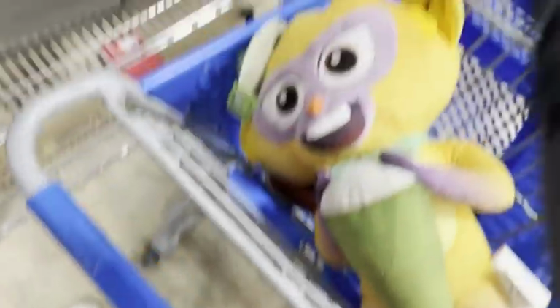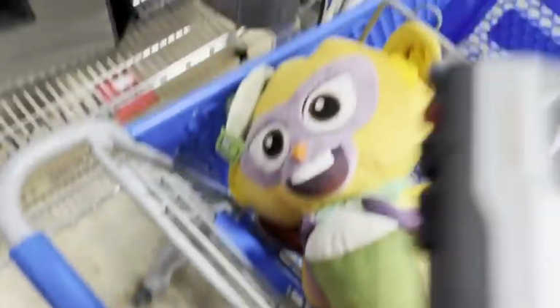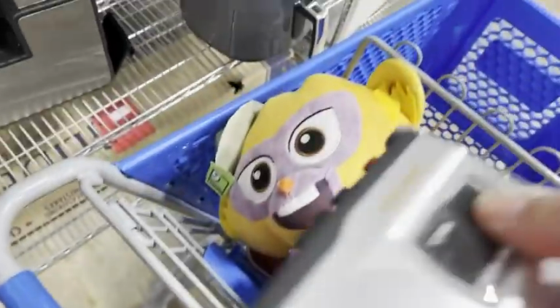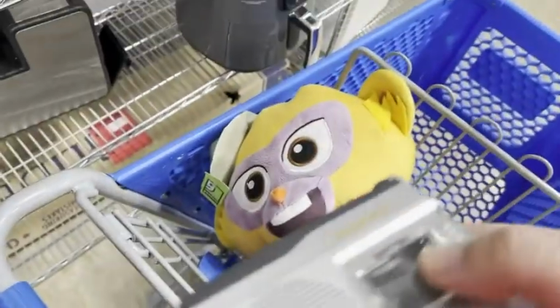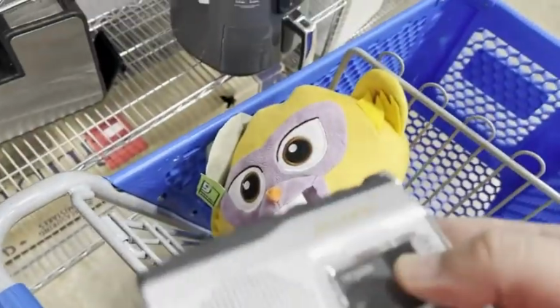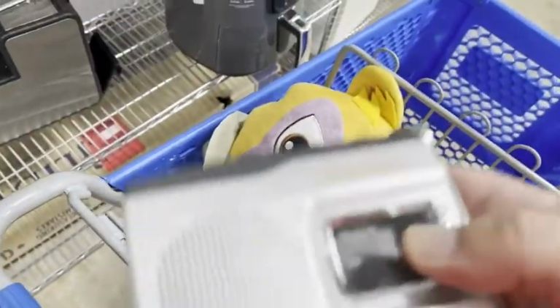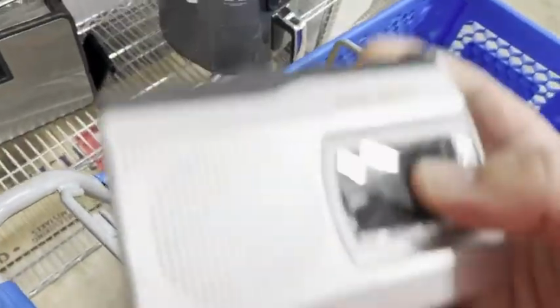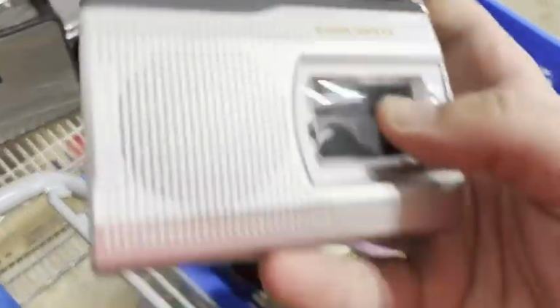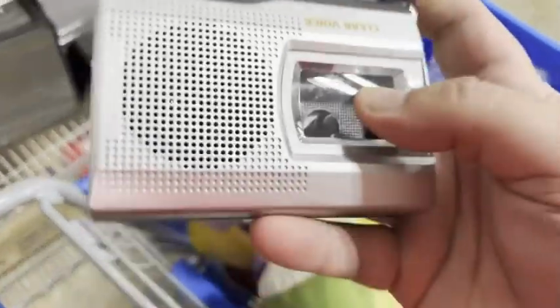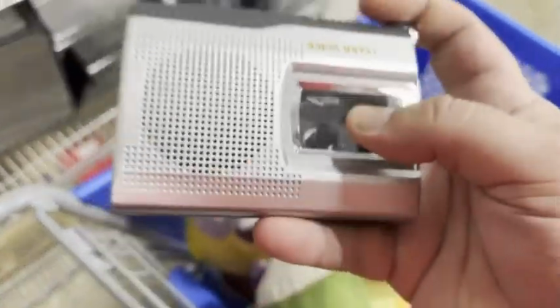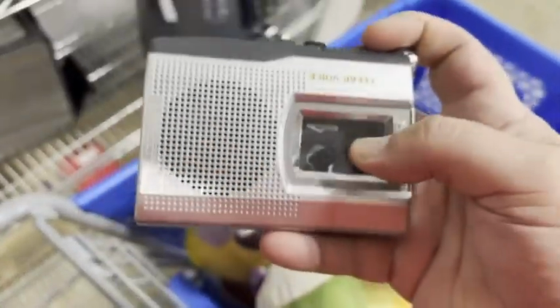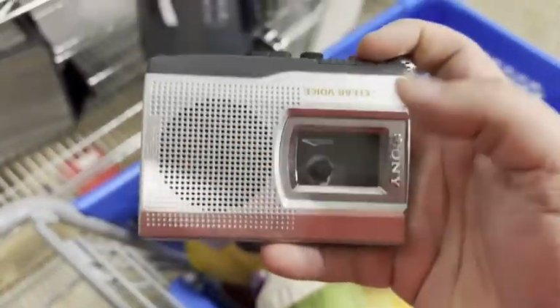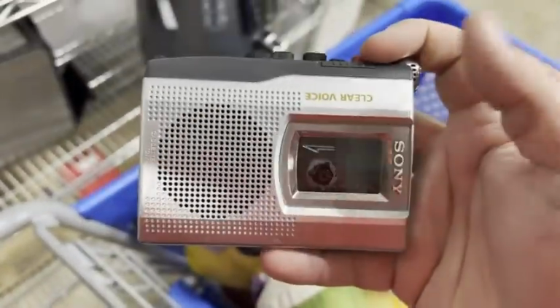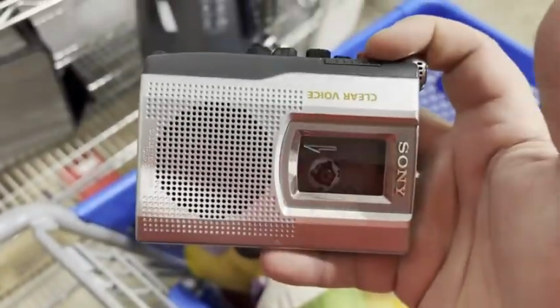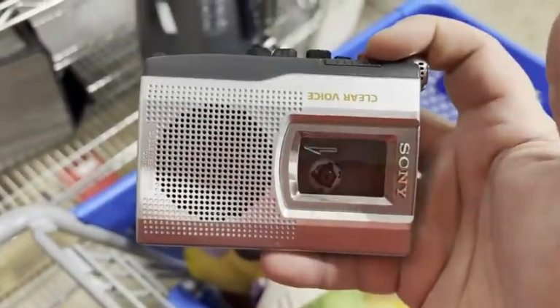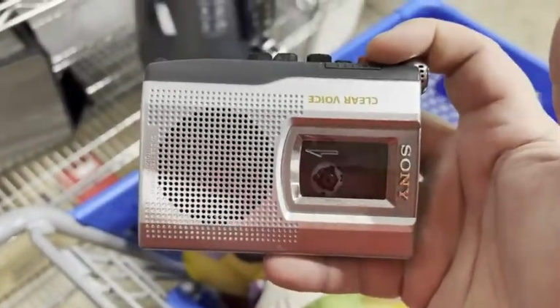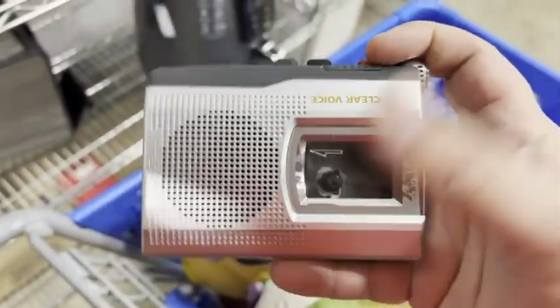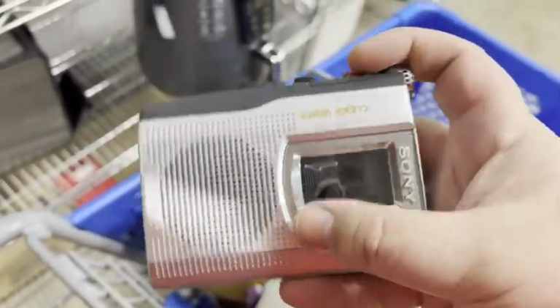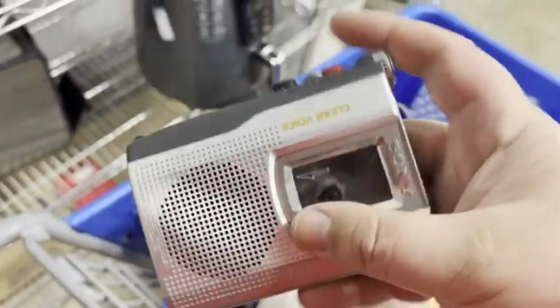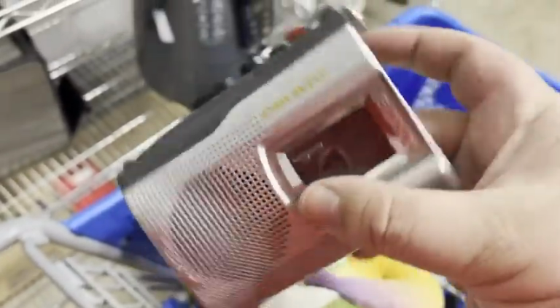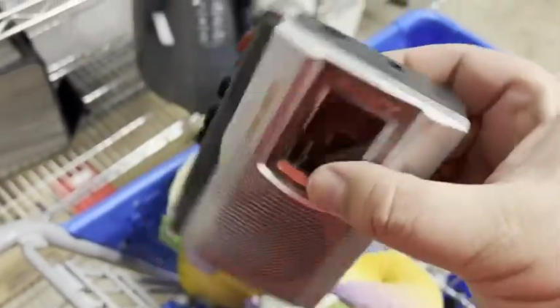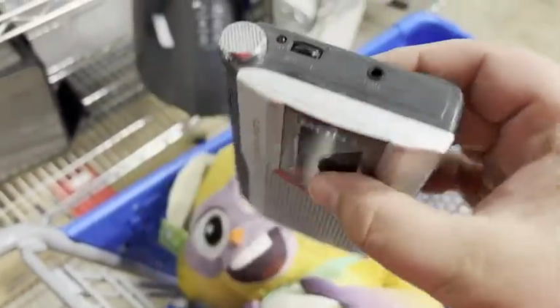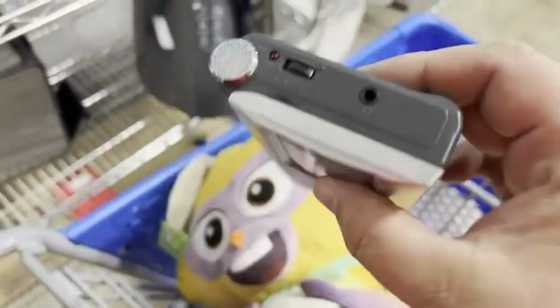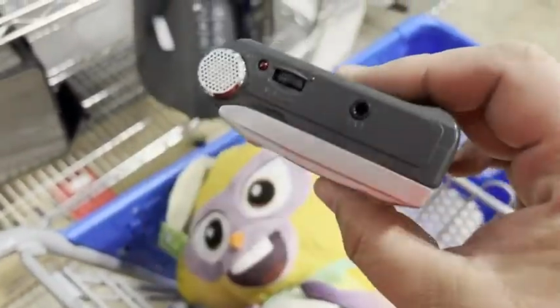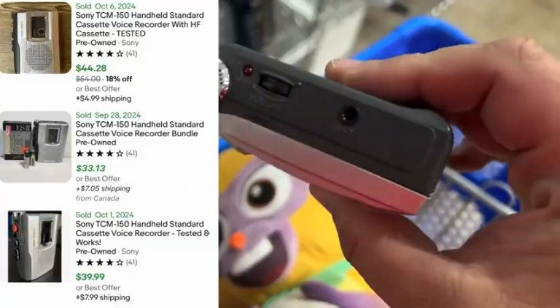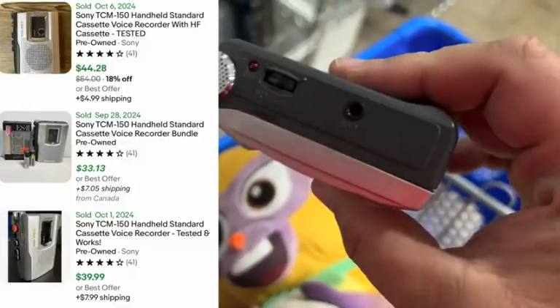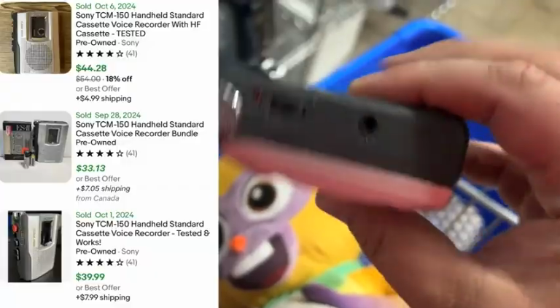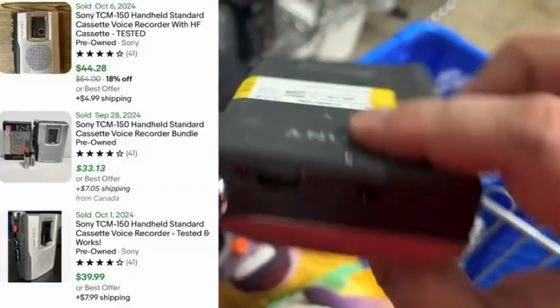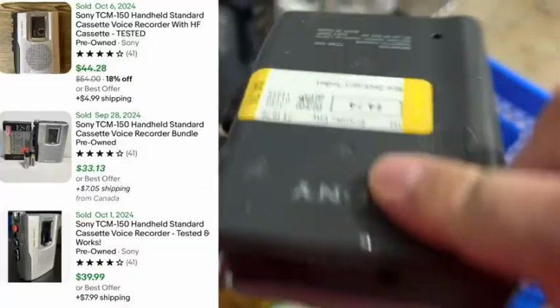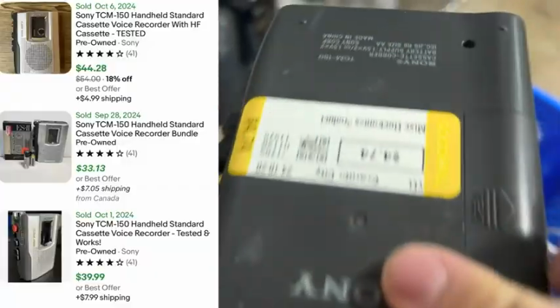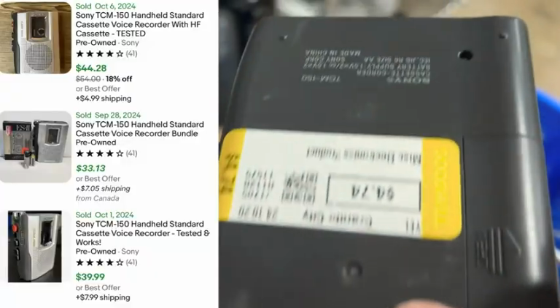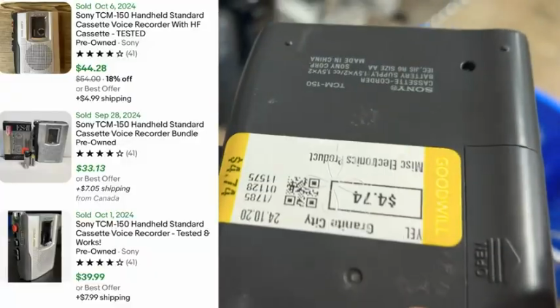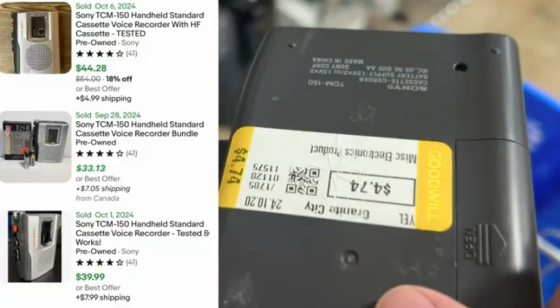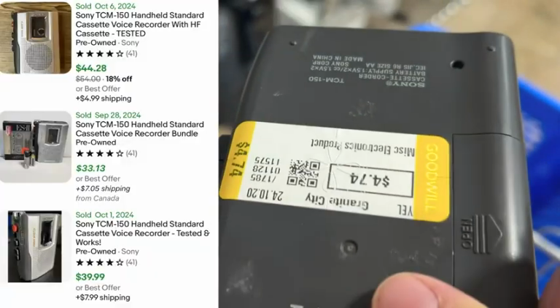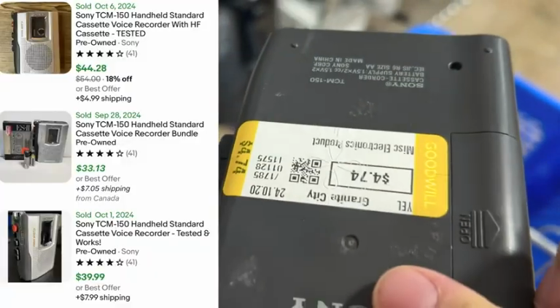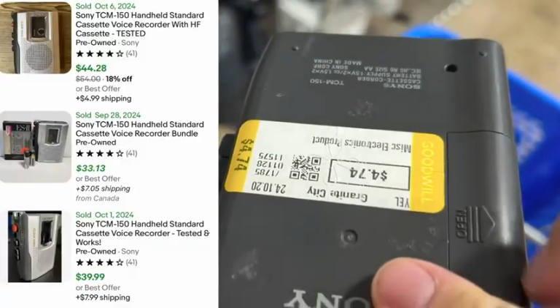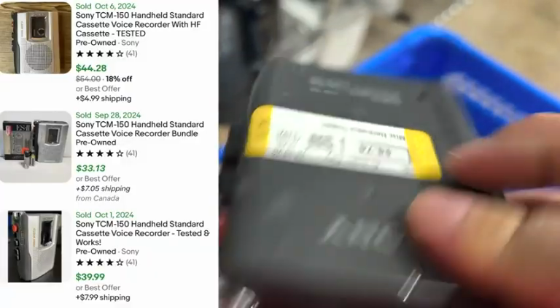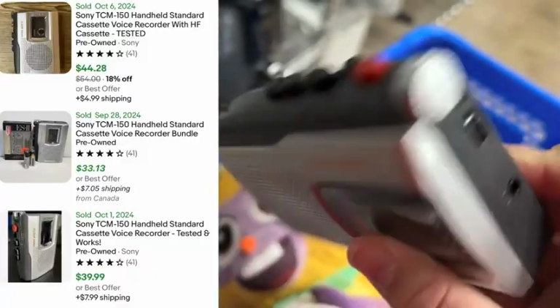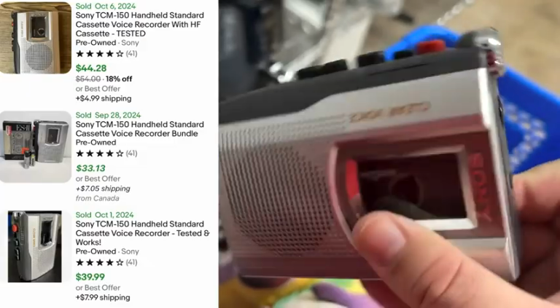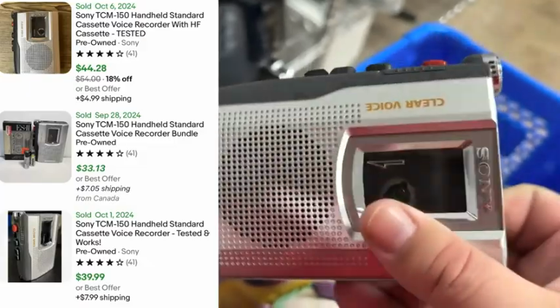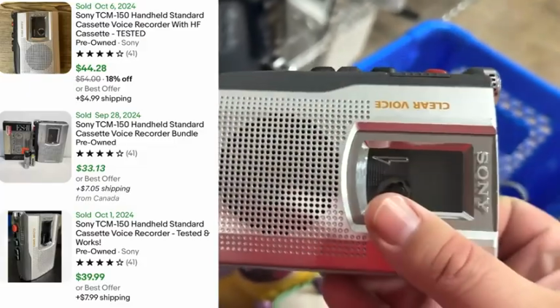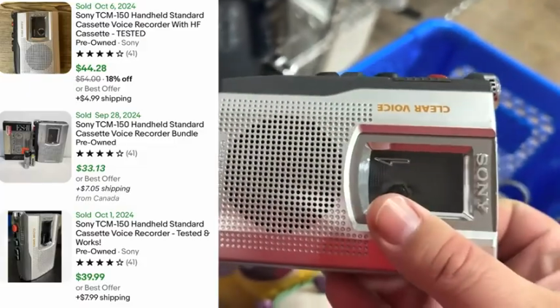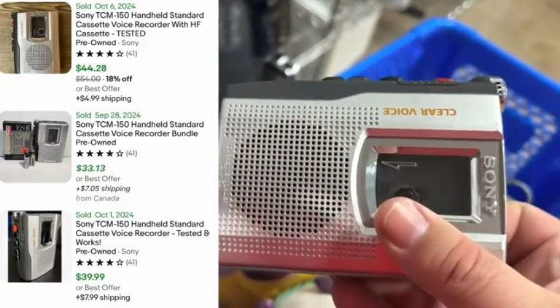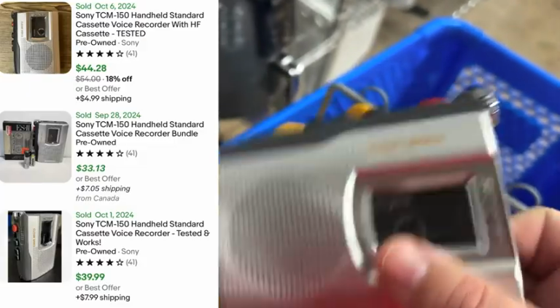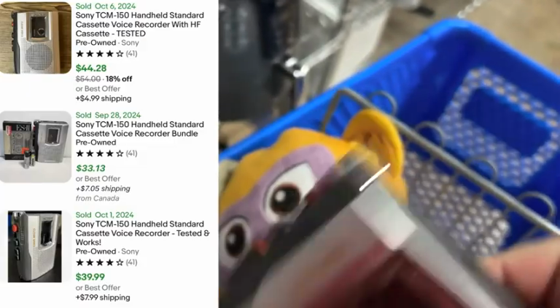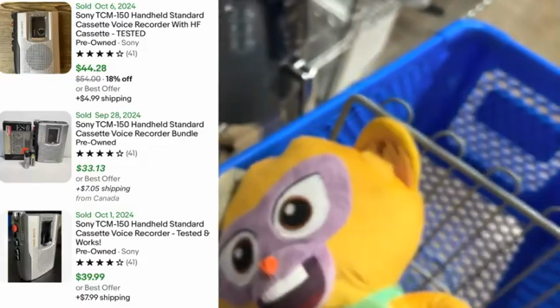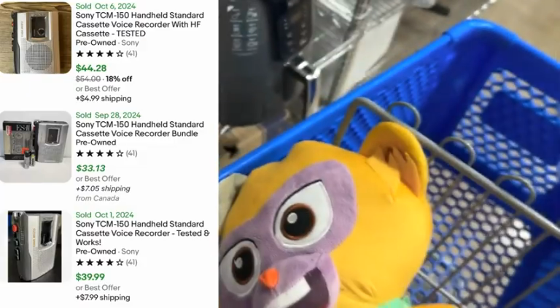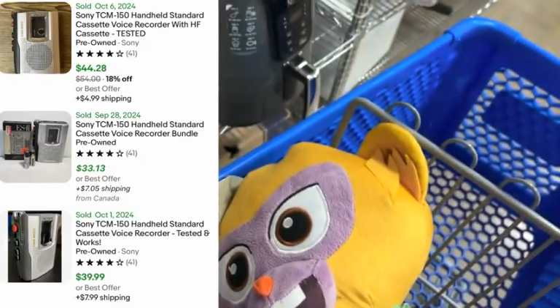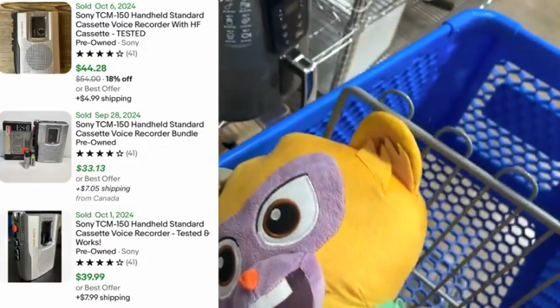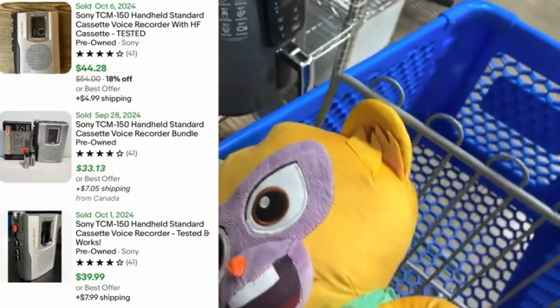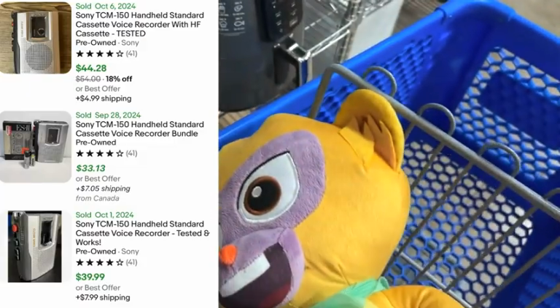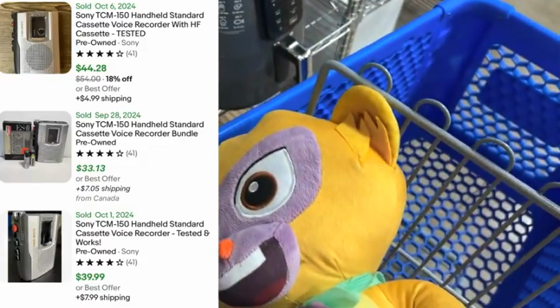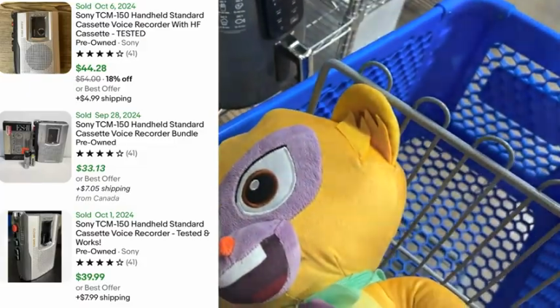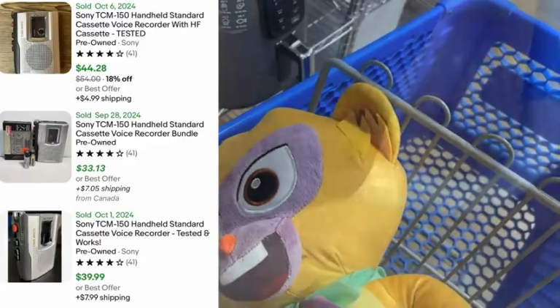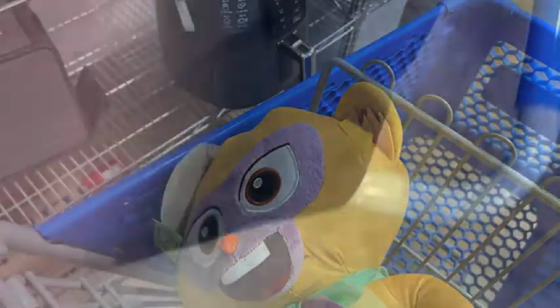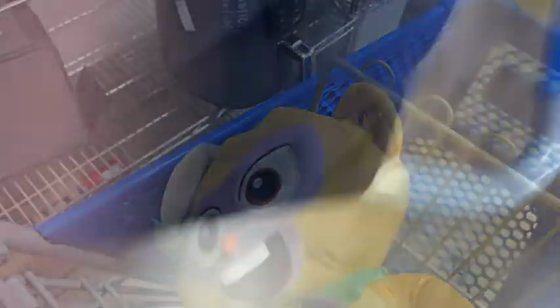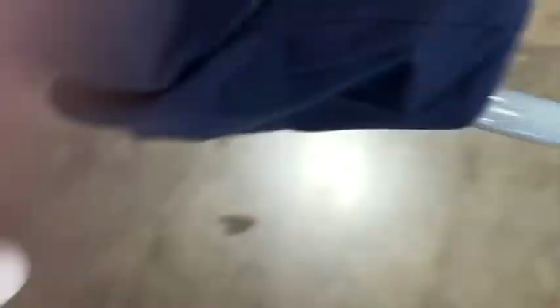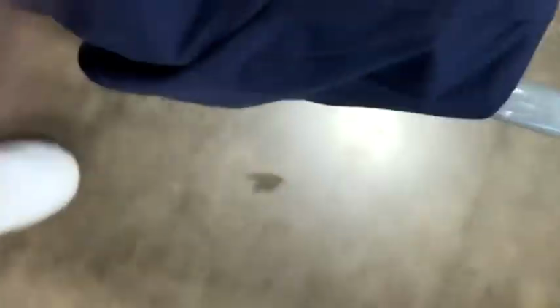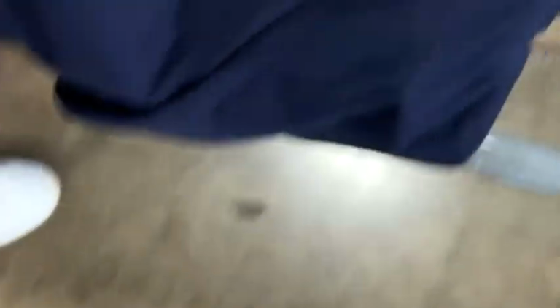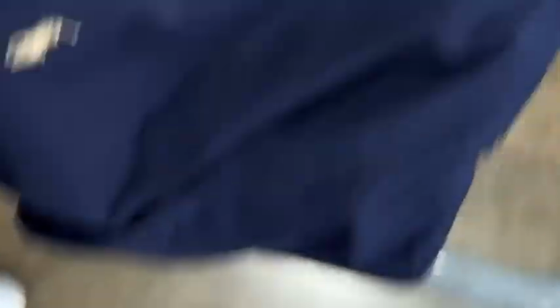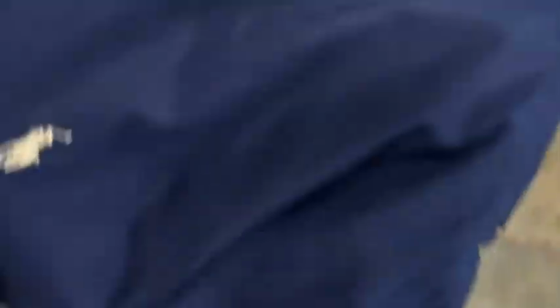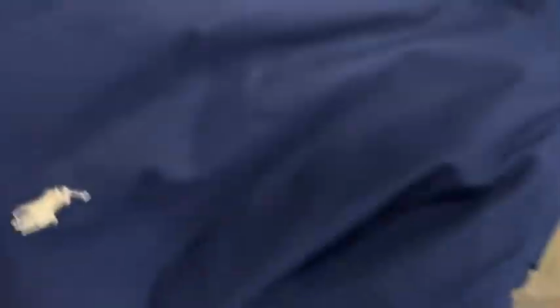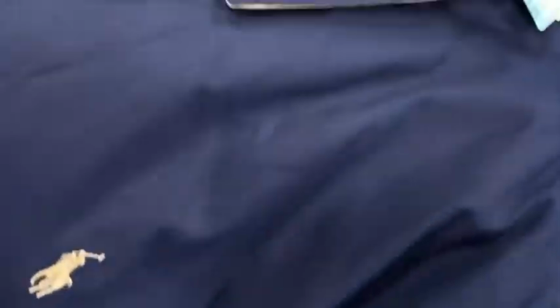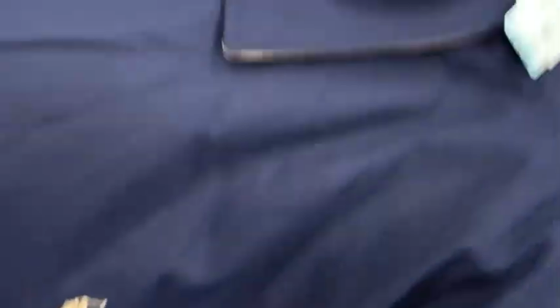And then we found this Sony voice recorder. Hope it works because I'll be able to get close to 40 bucks for that.